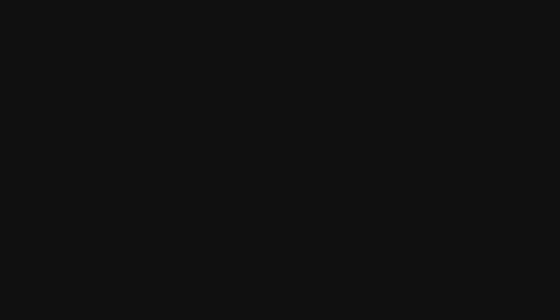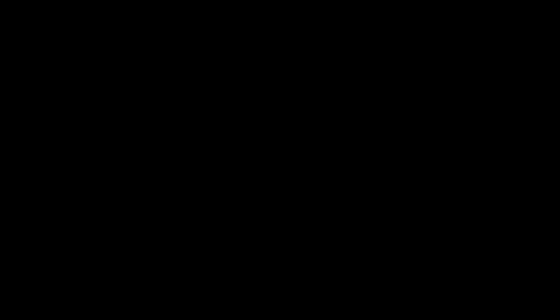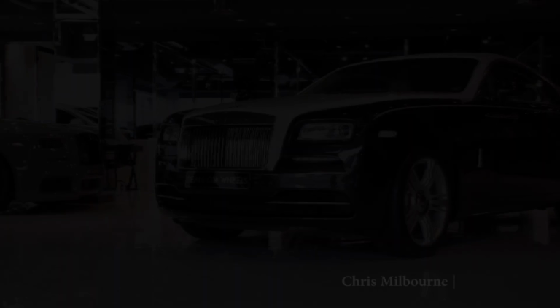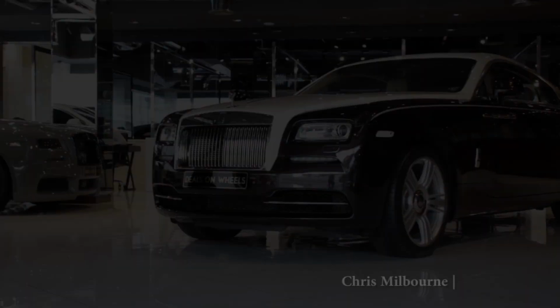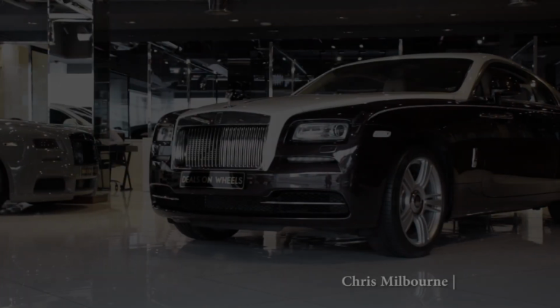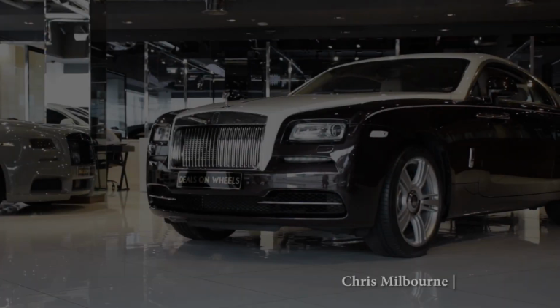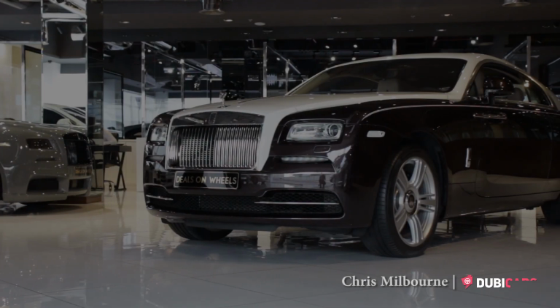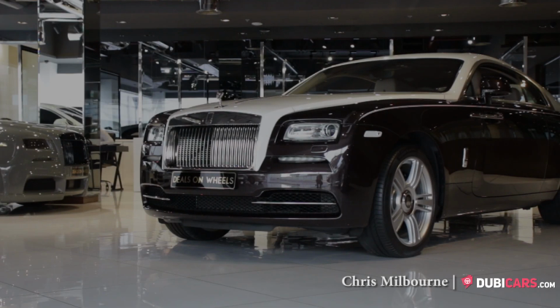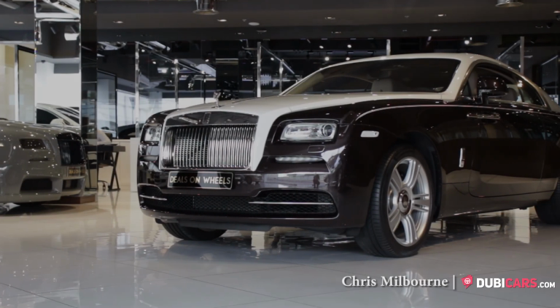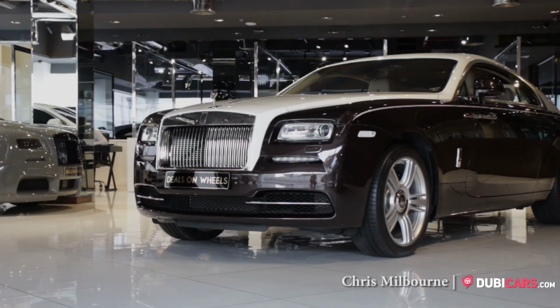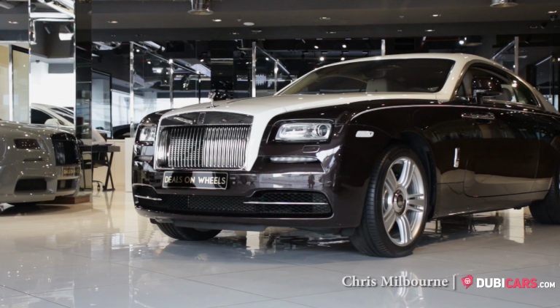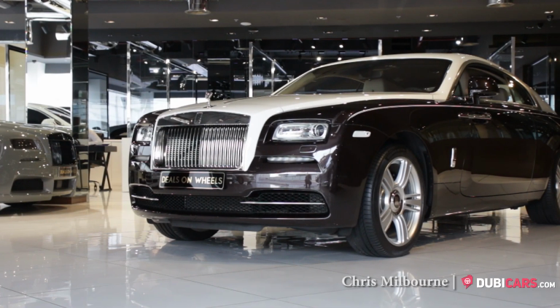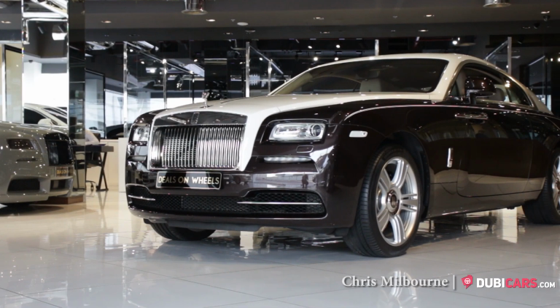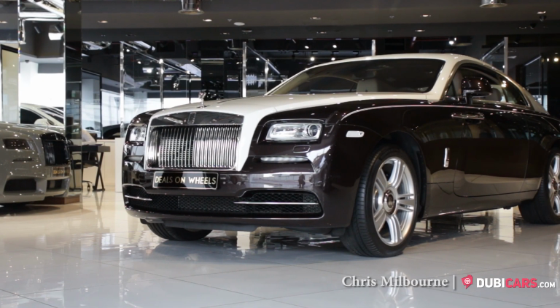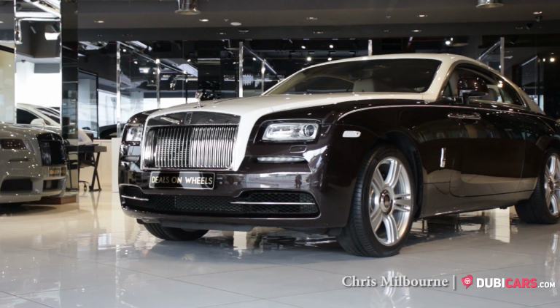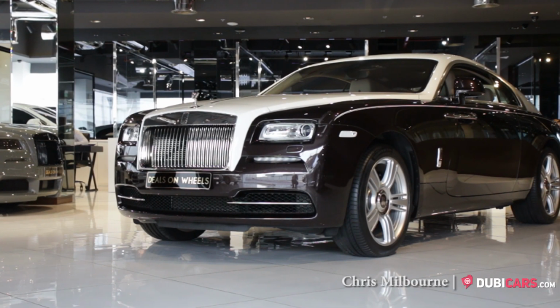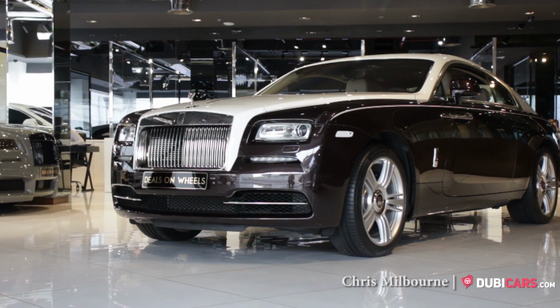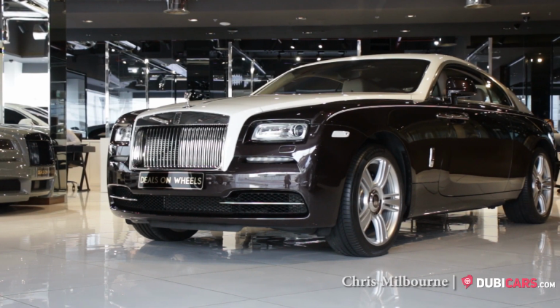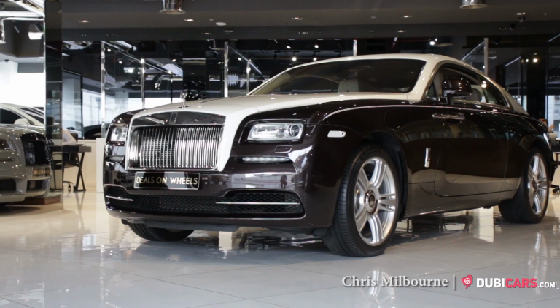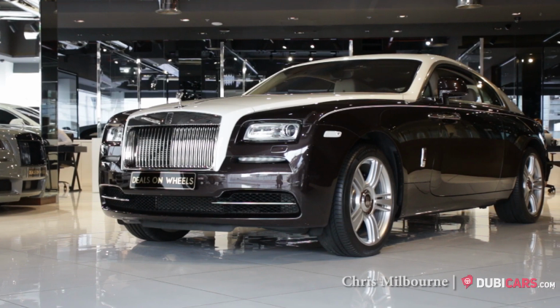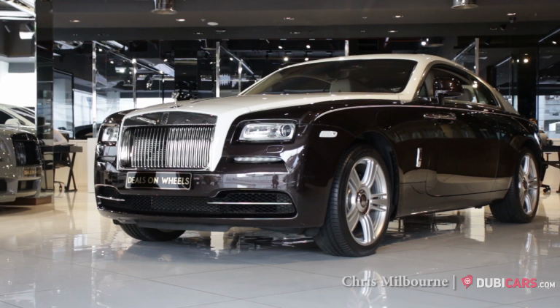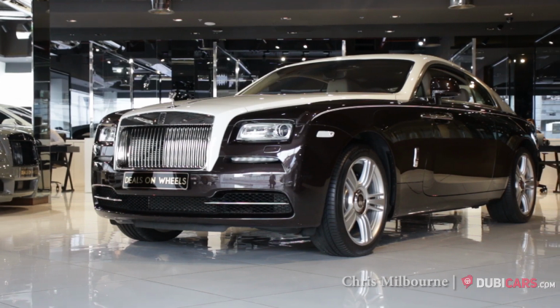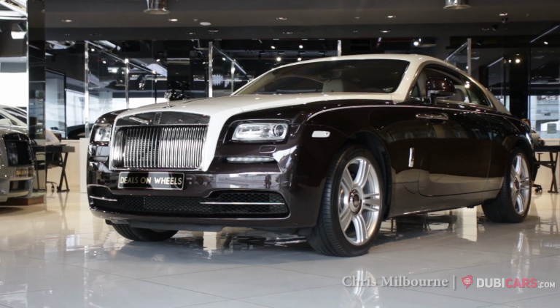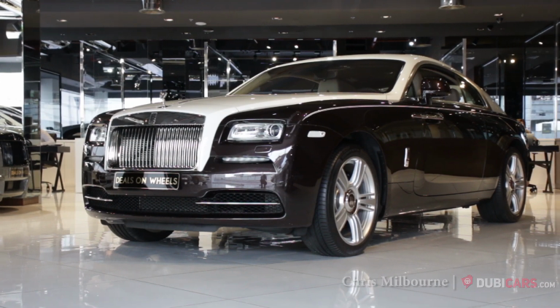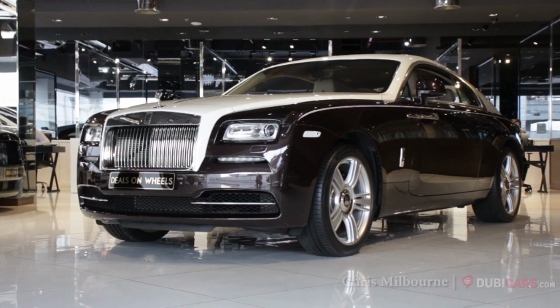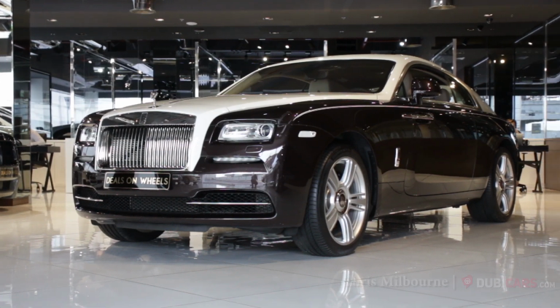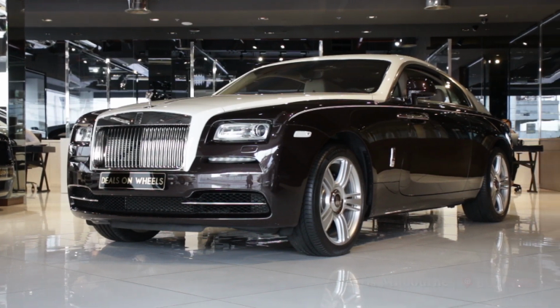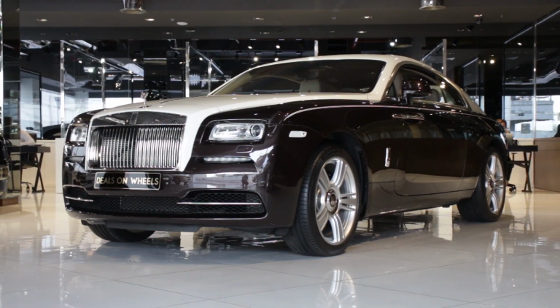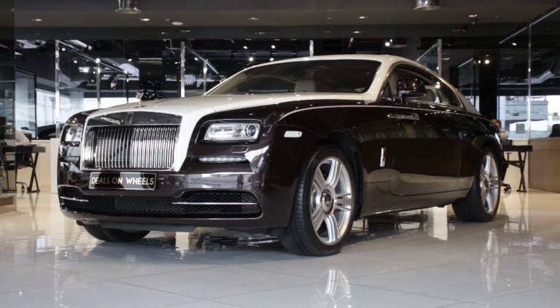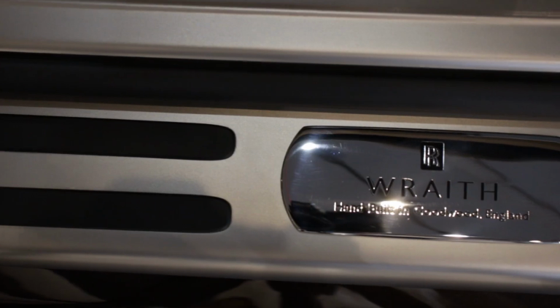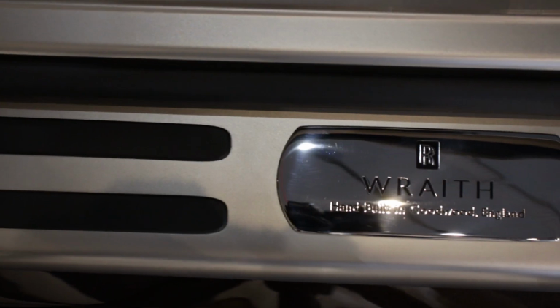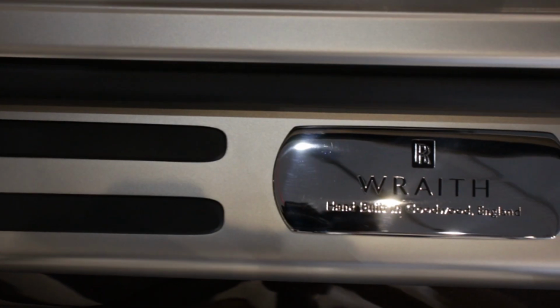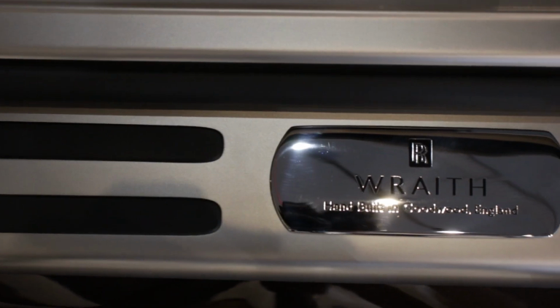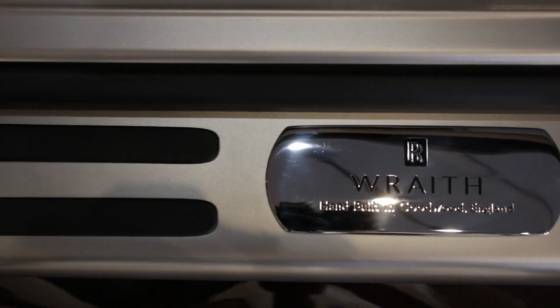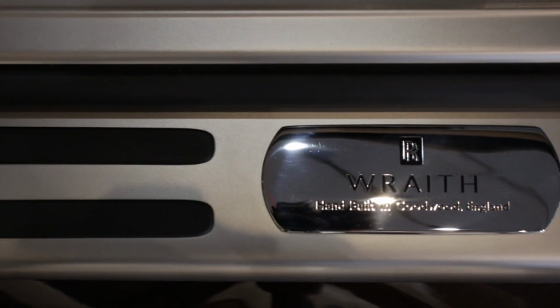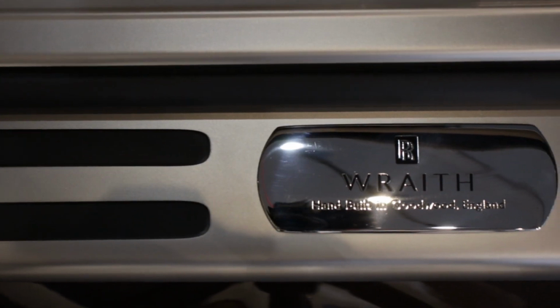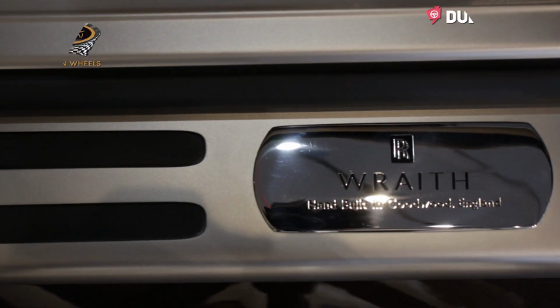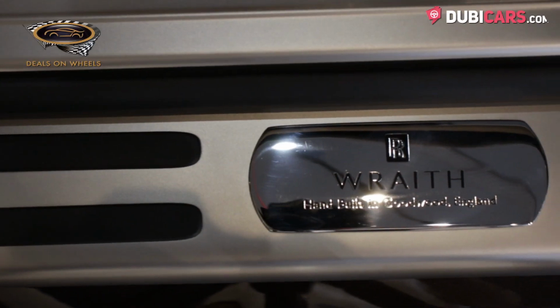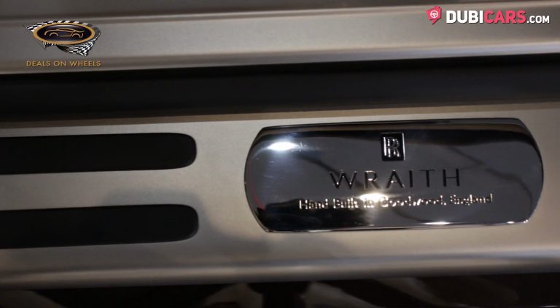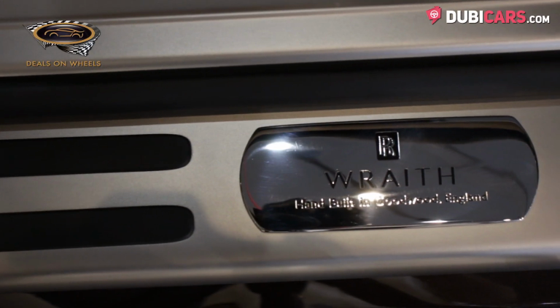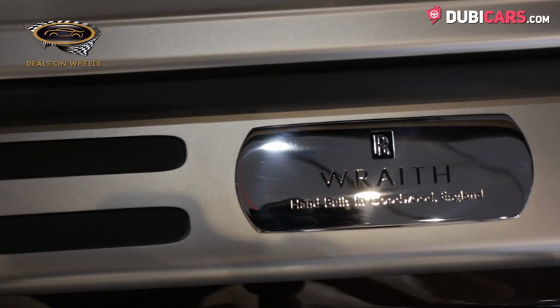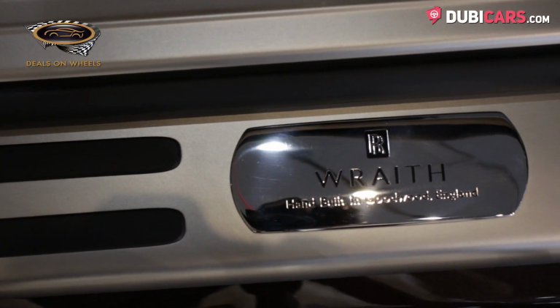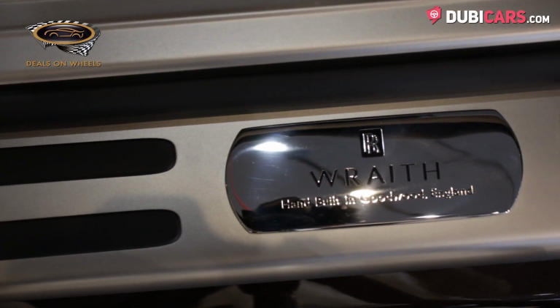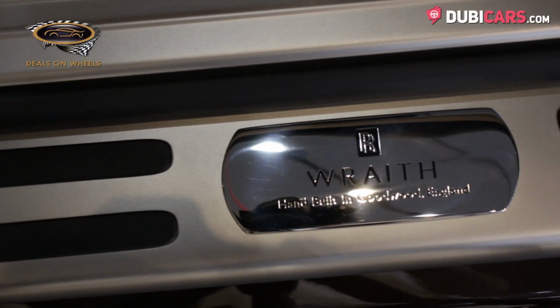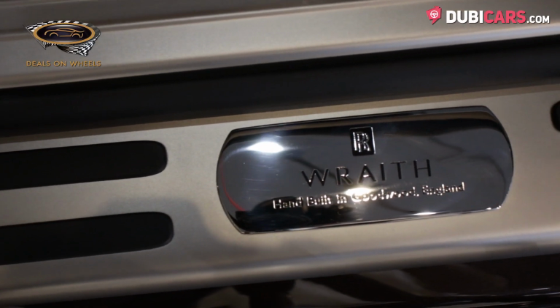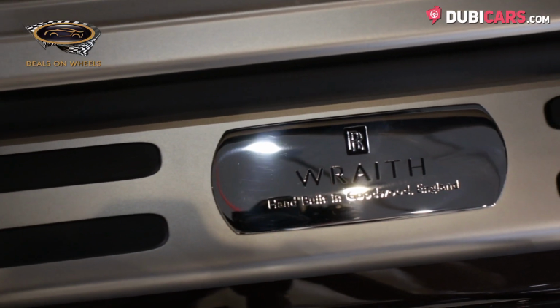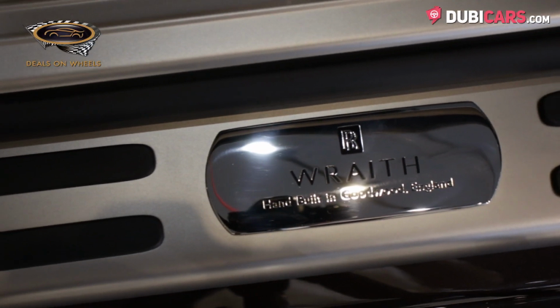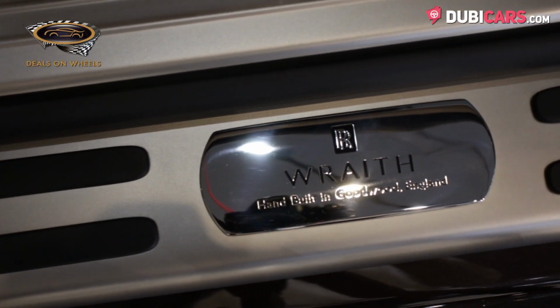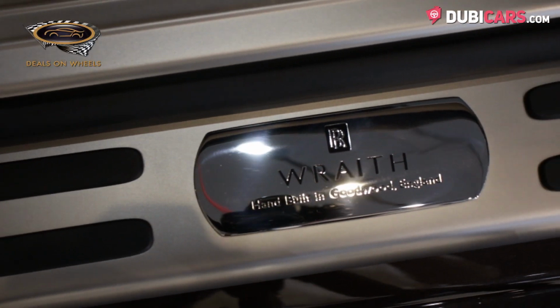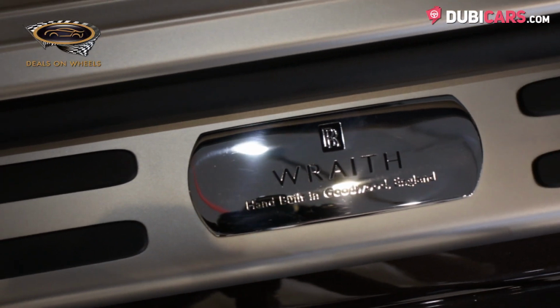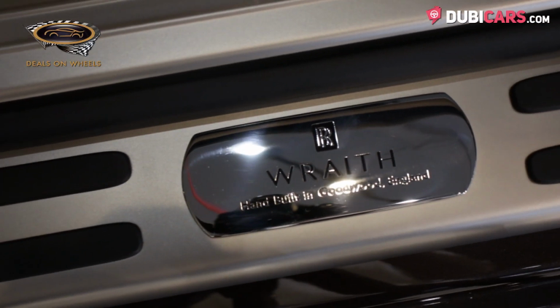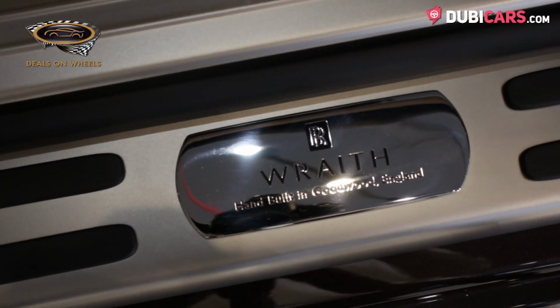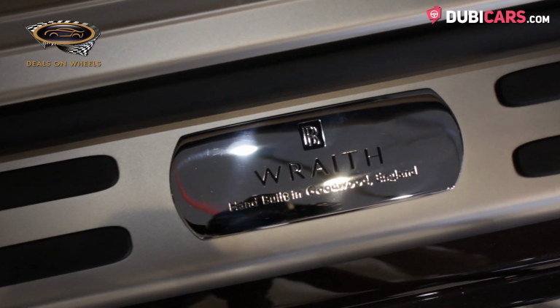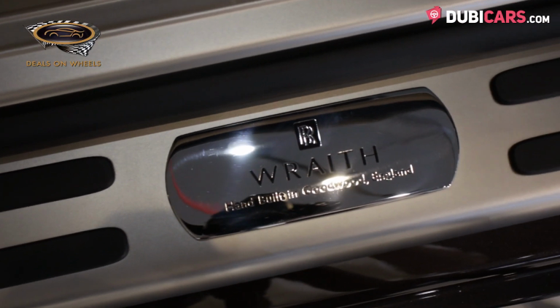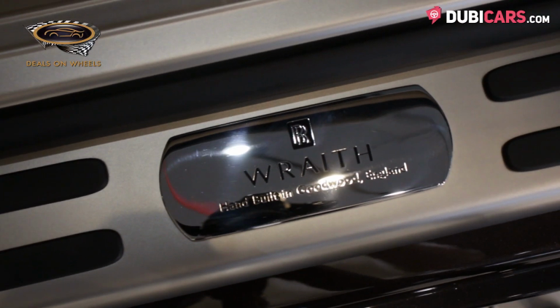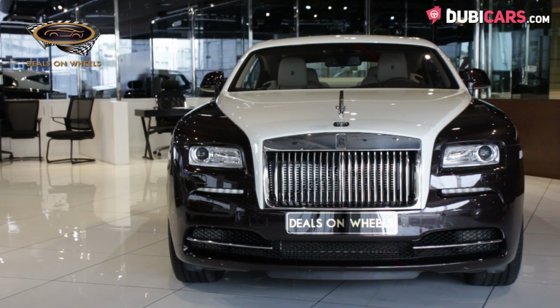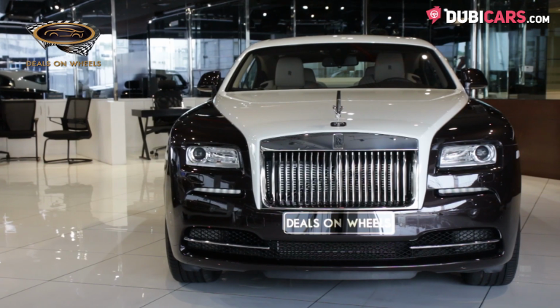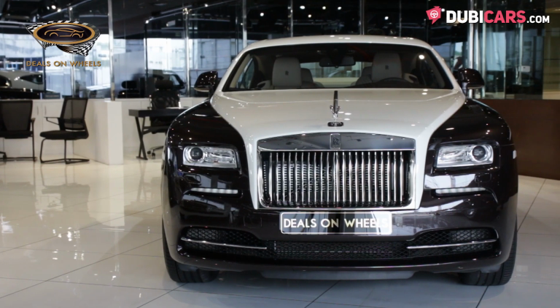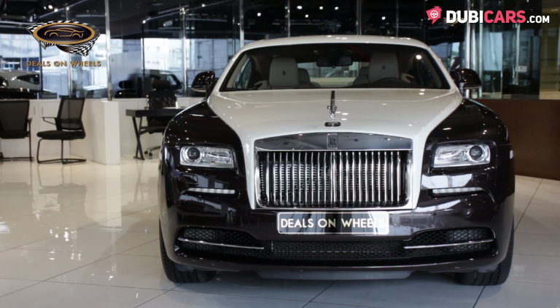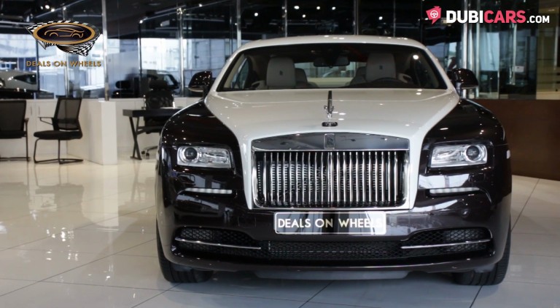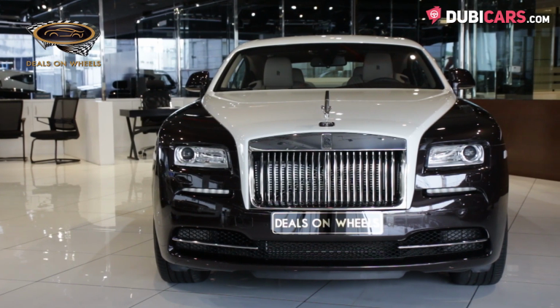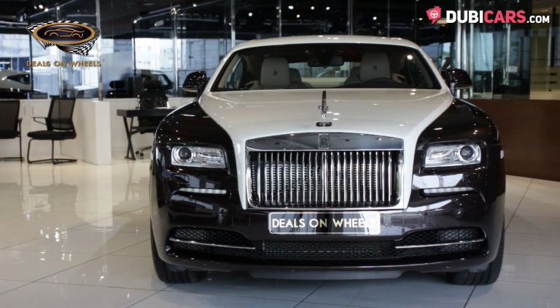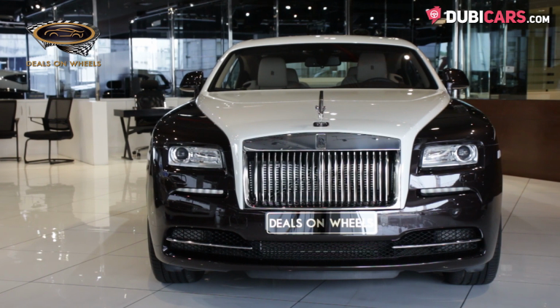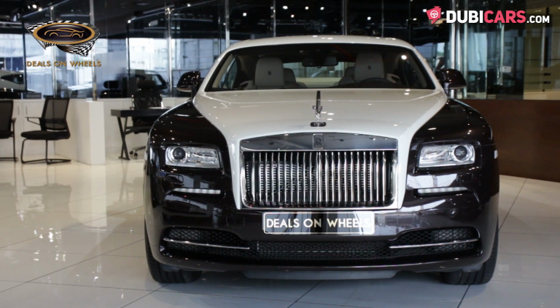Hello, this is Chris at DoobieCars.com, and this is a 2016 Rolls-Royce Wraith for sale at Deals on Wheels.